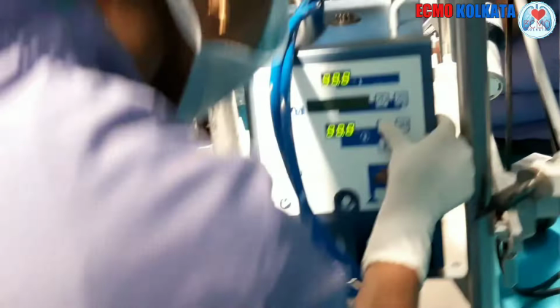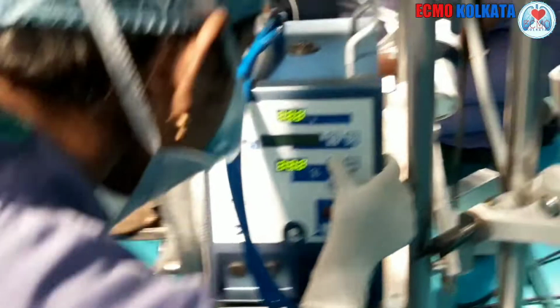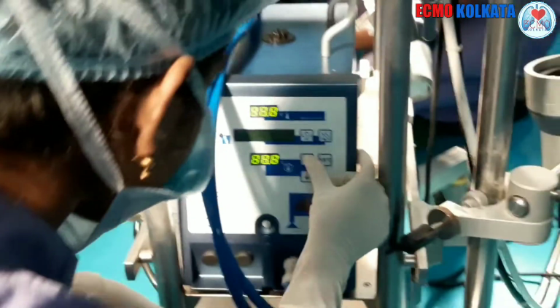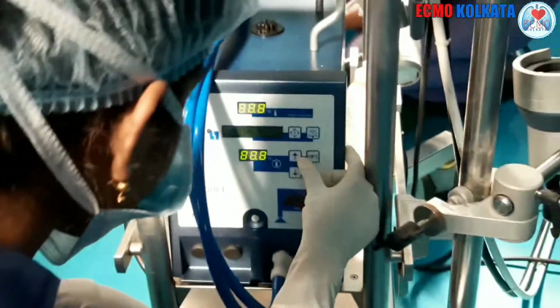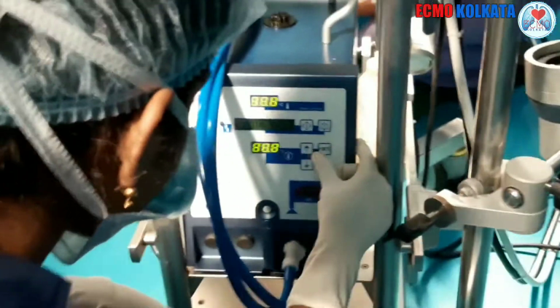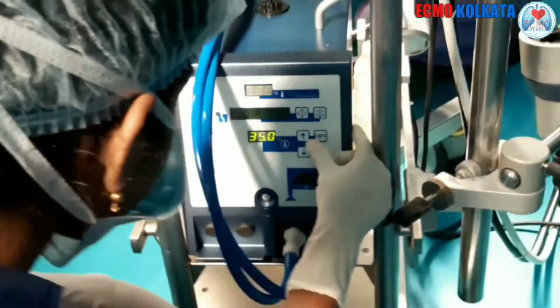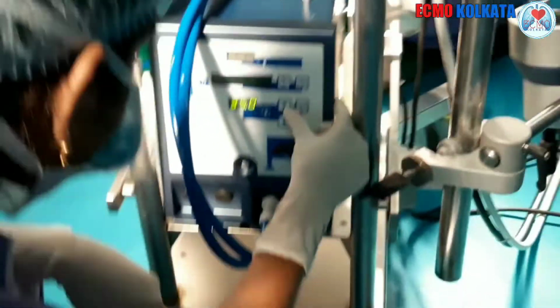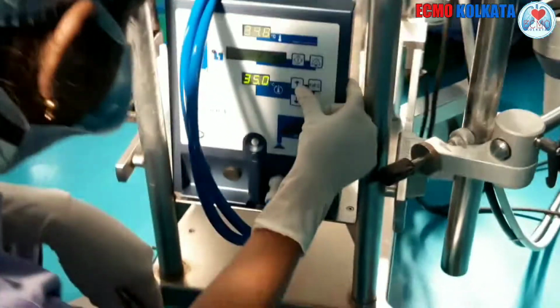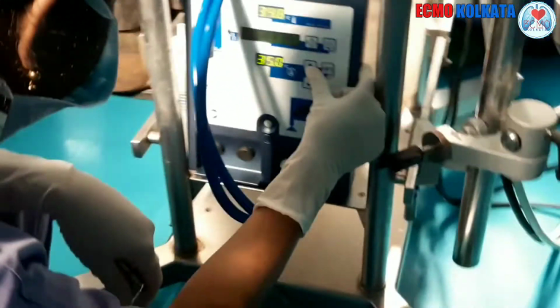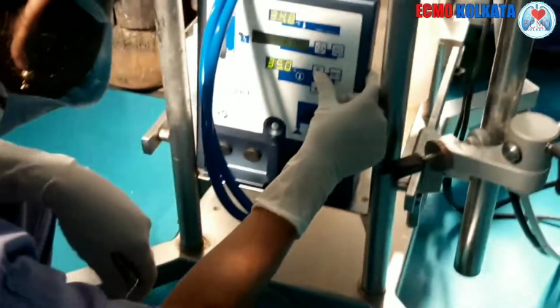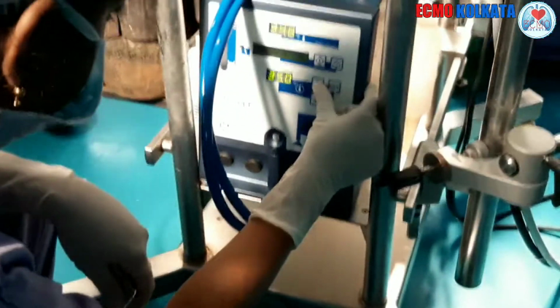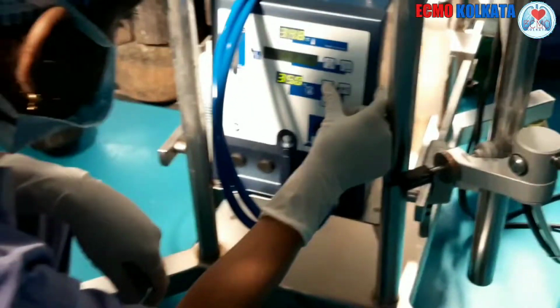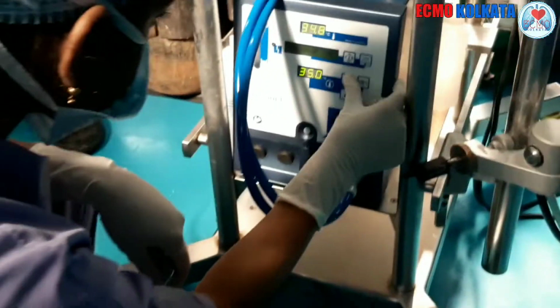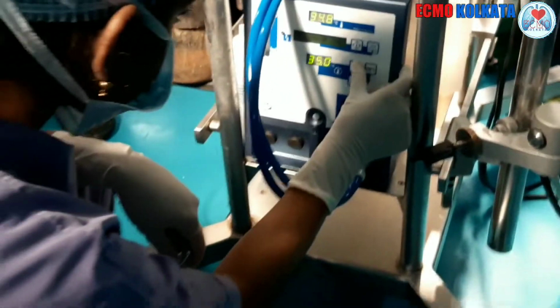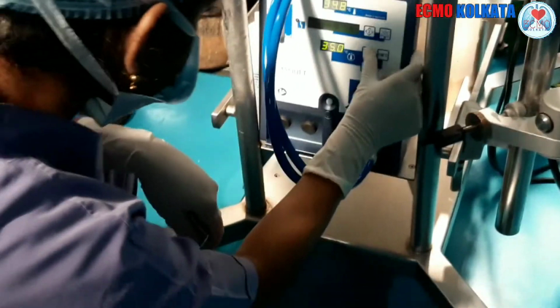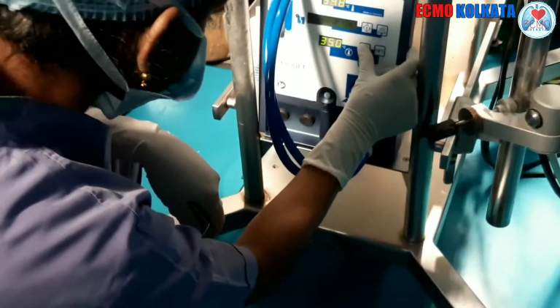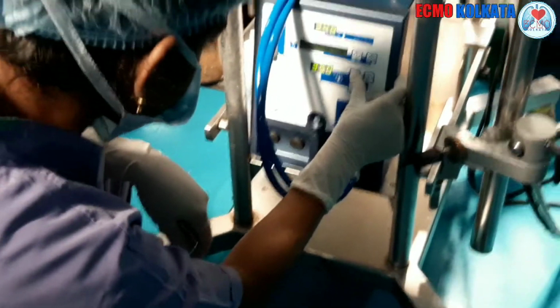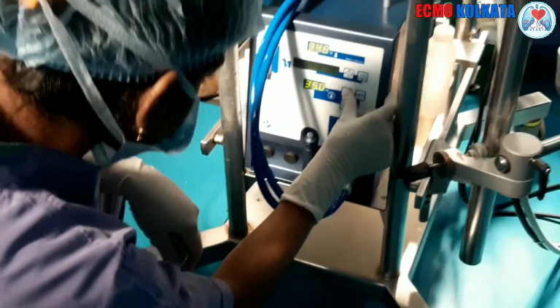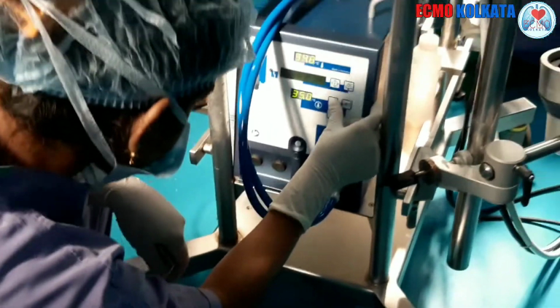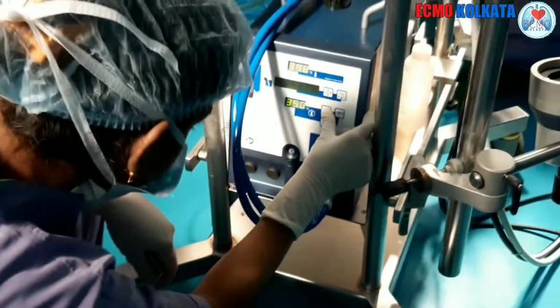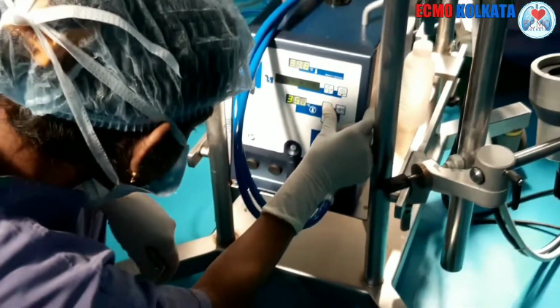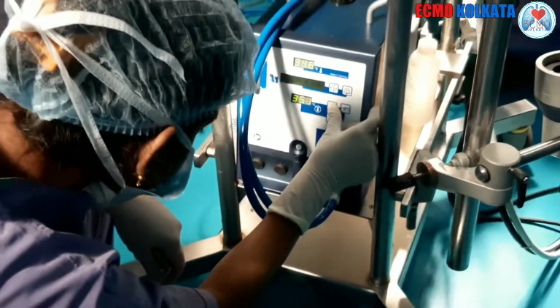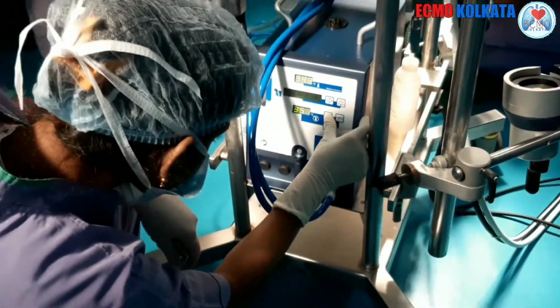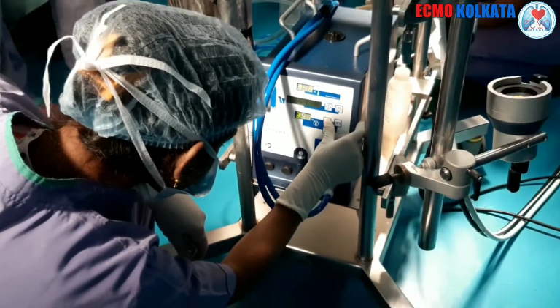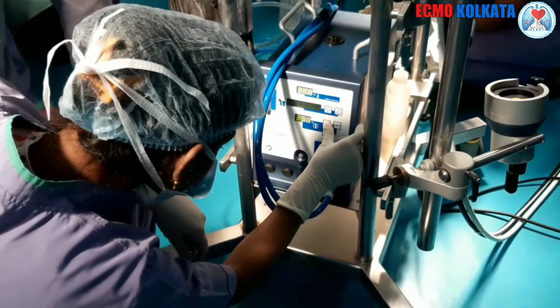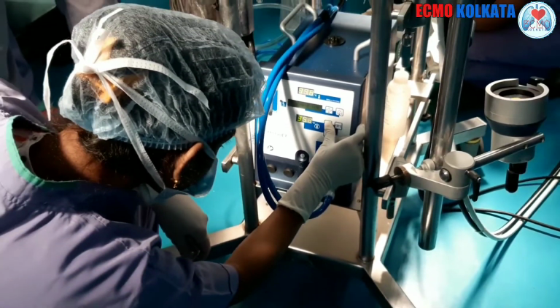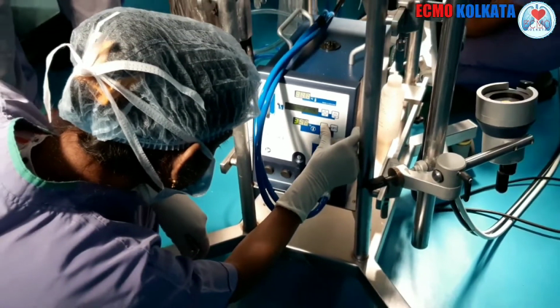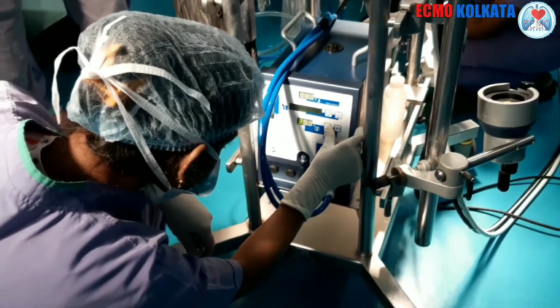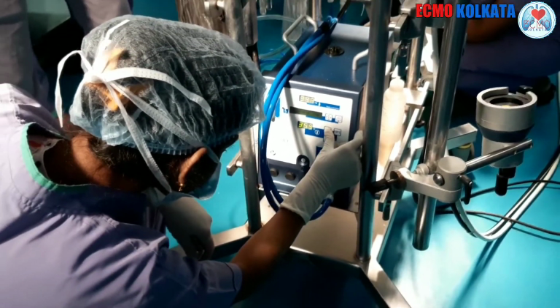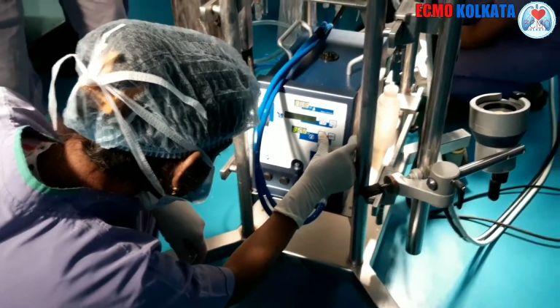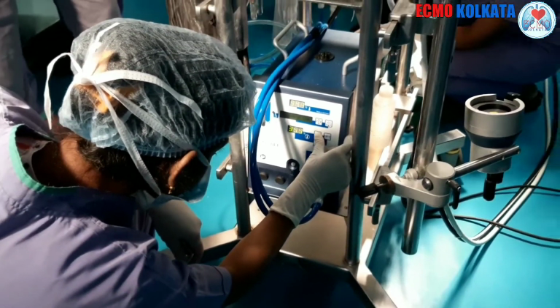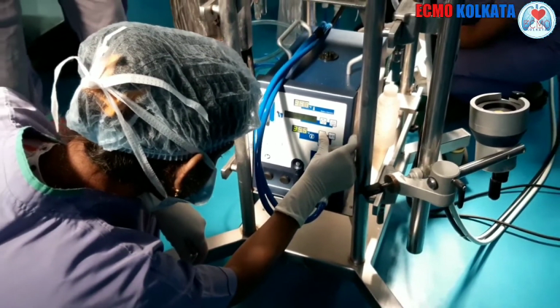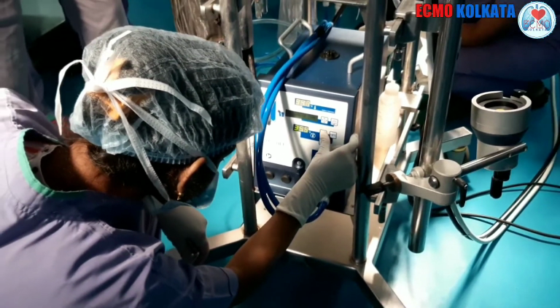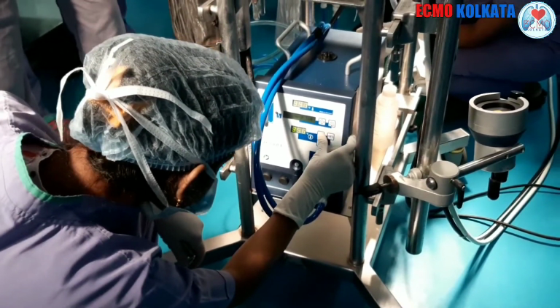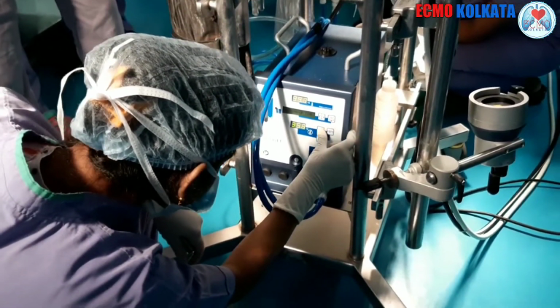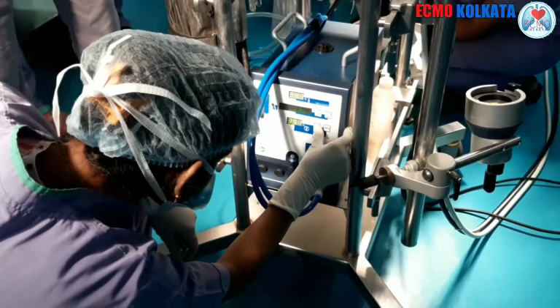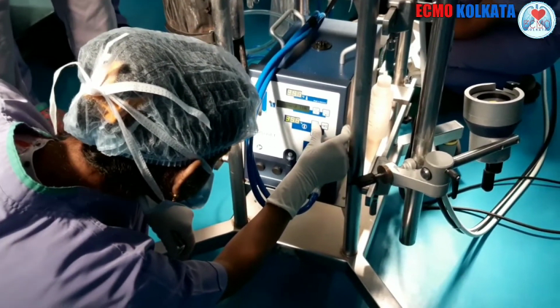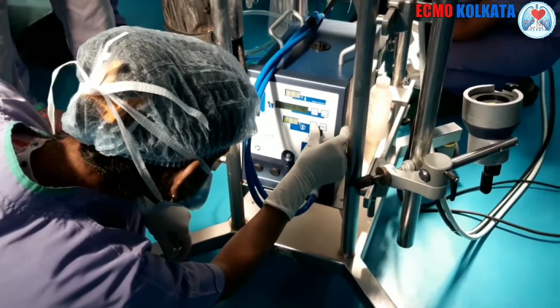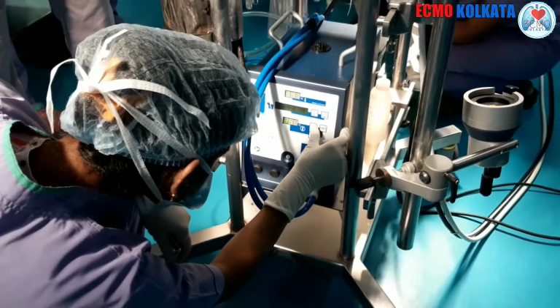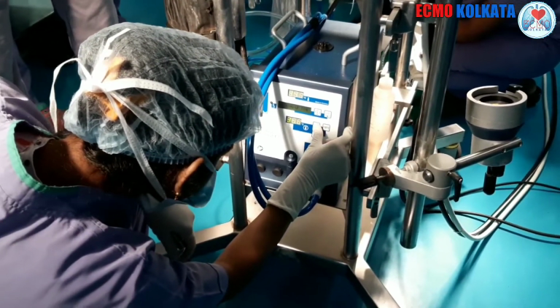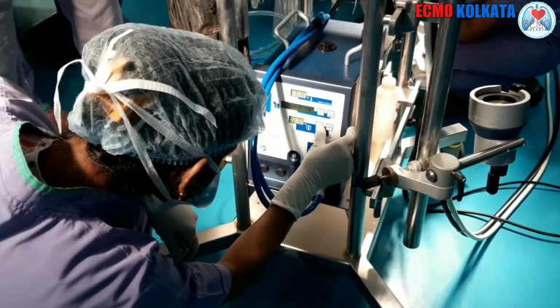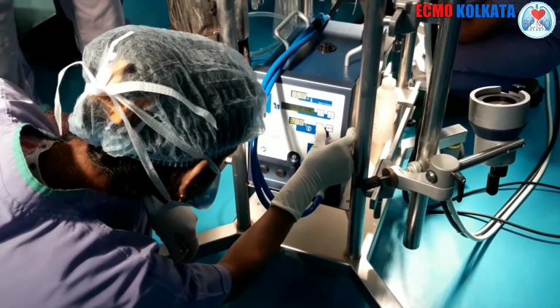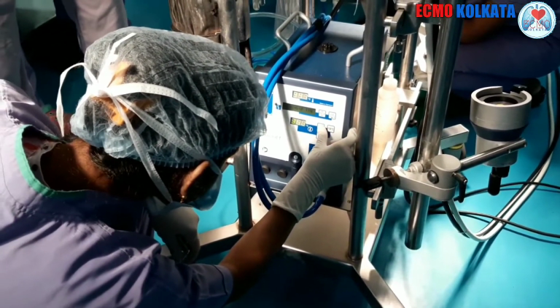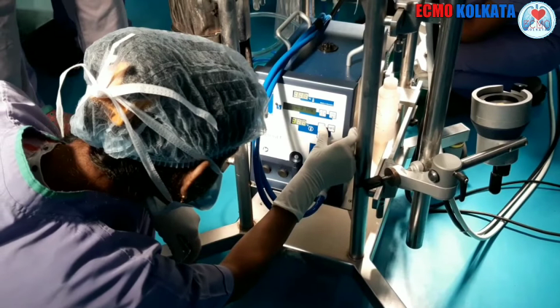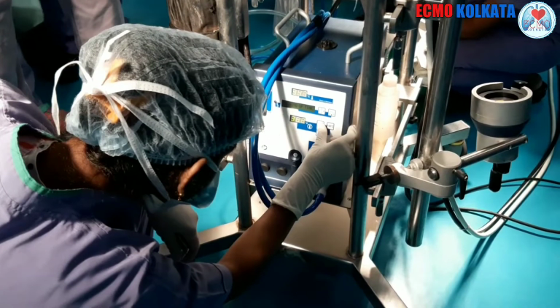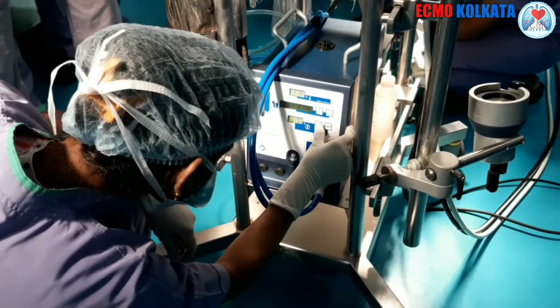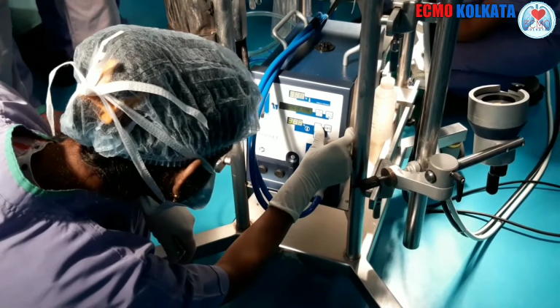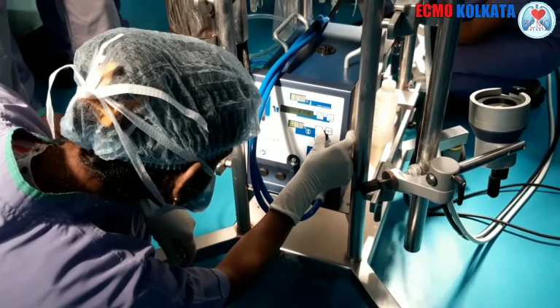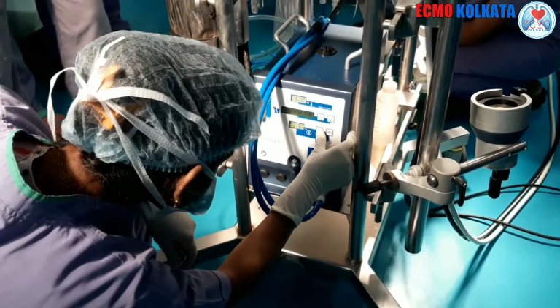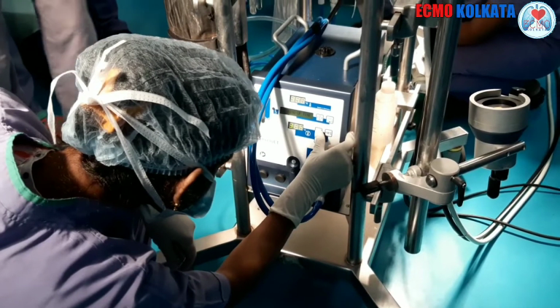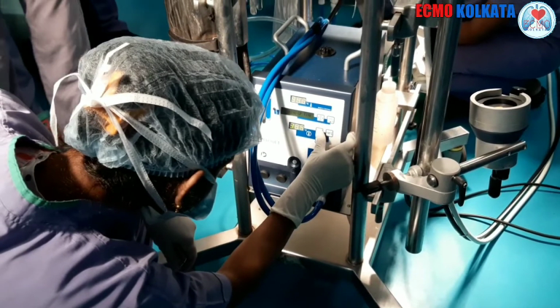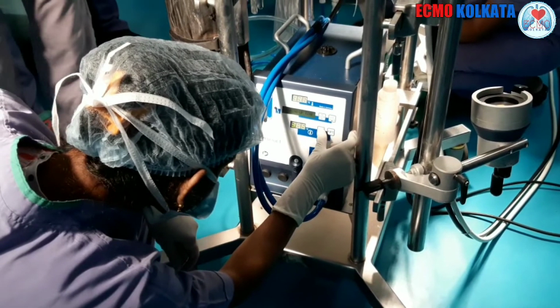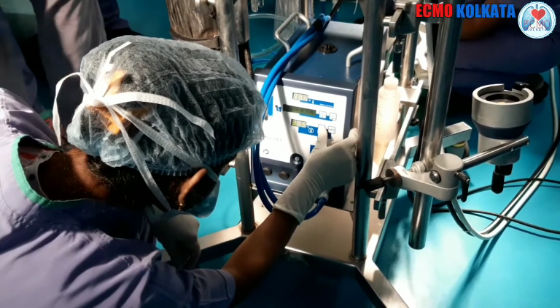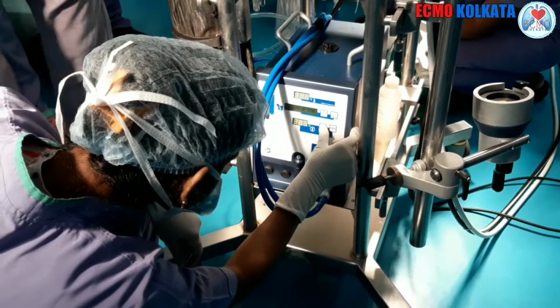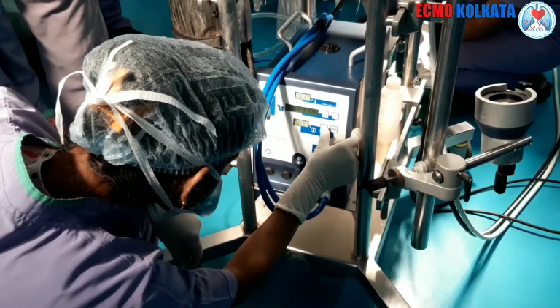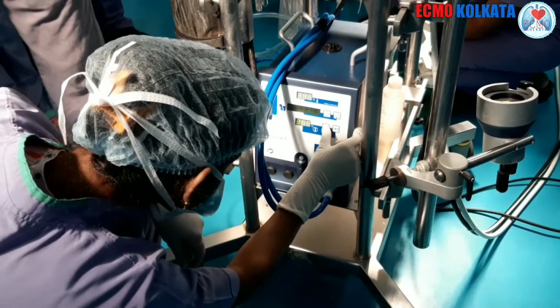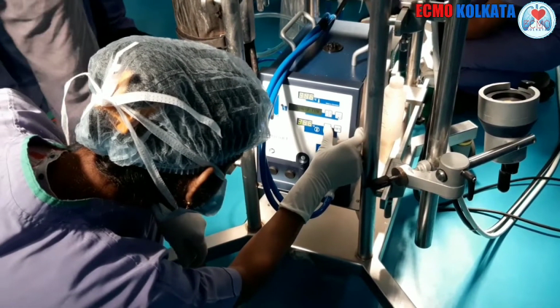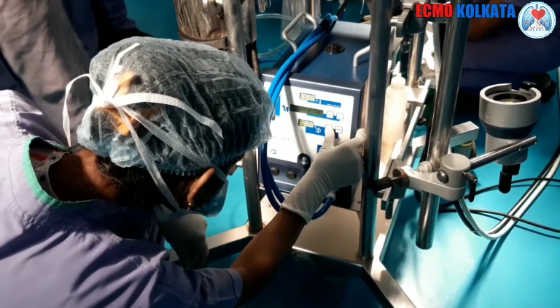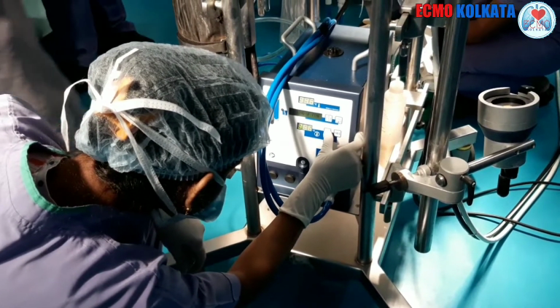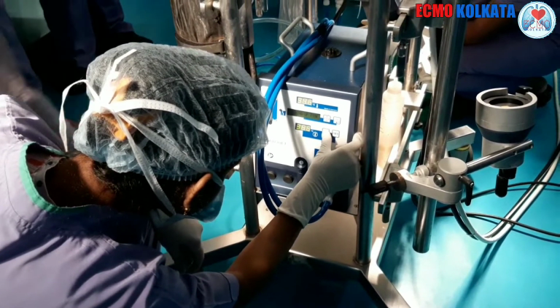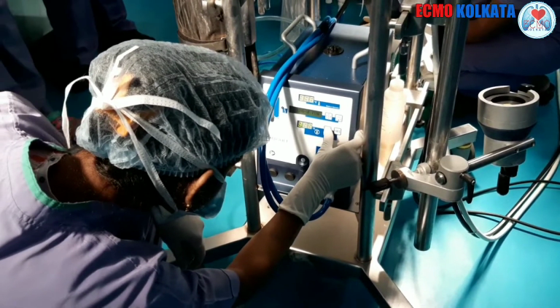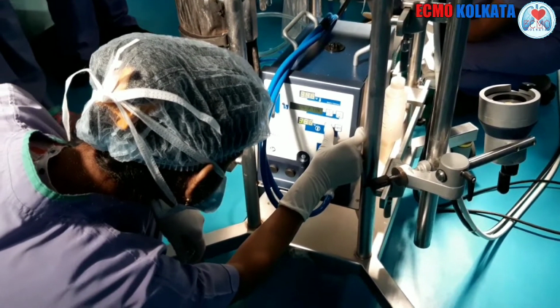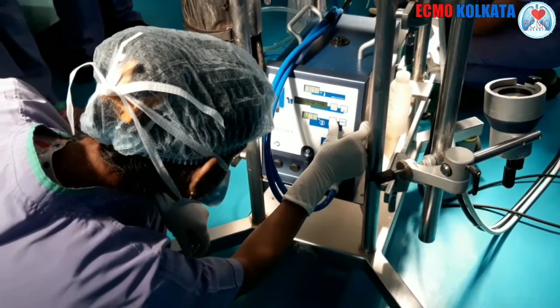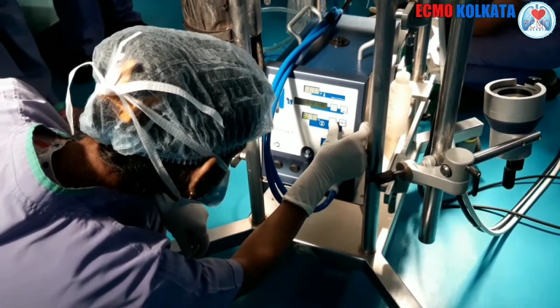Setting the temperature to the desired temperature.